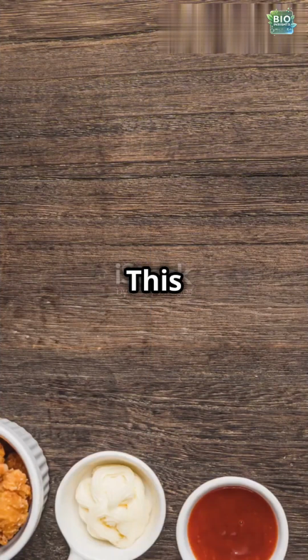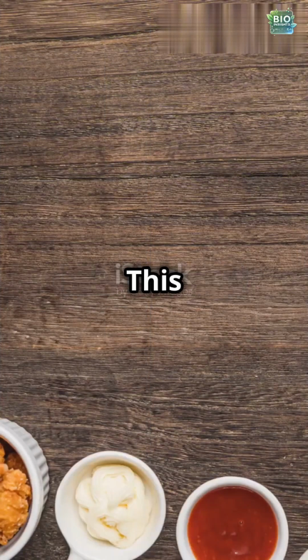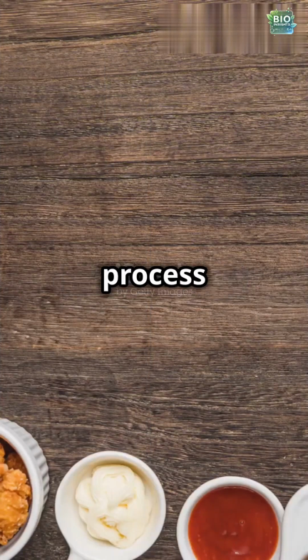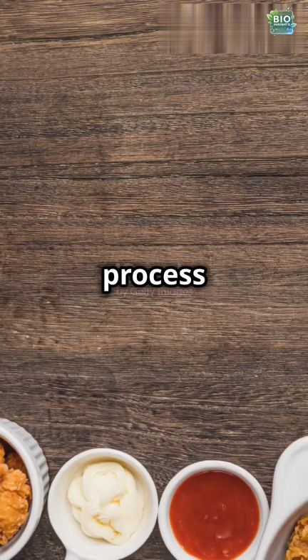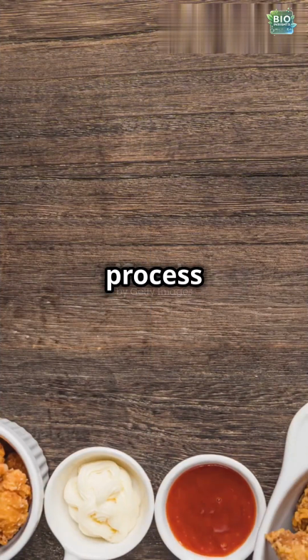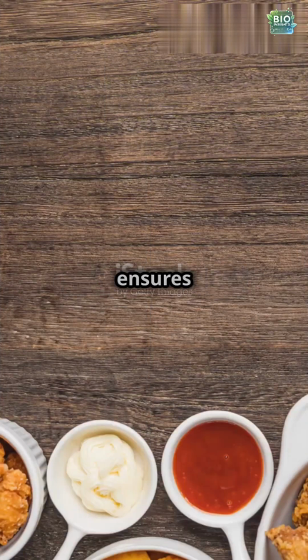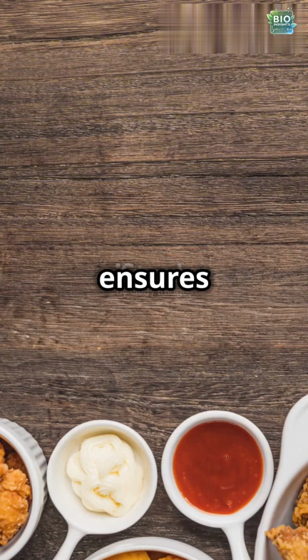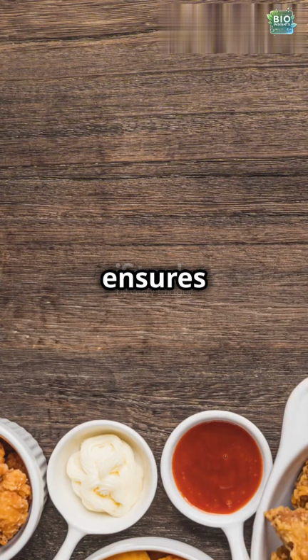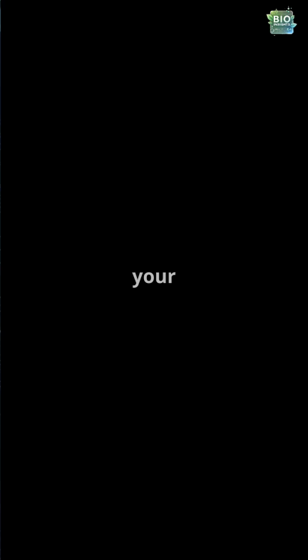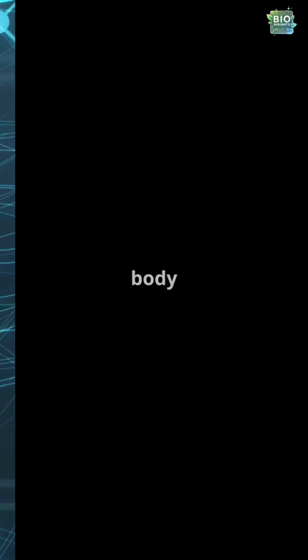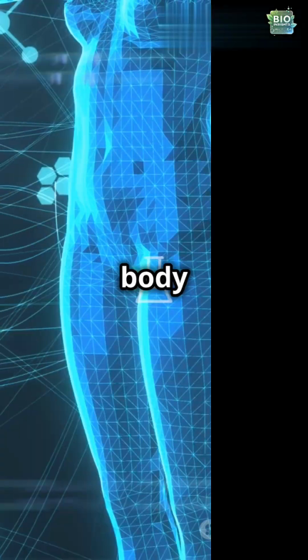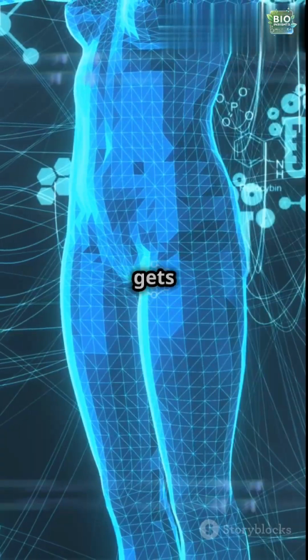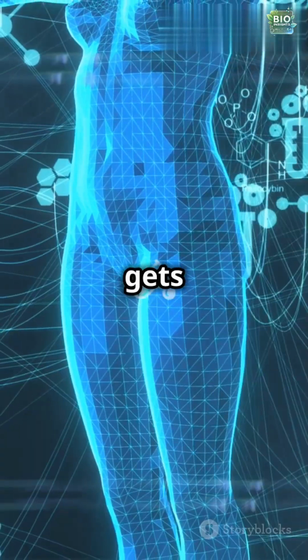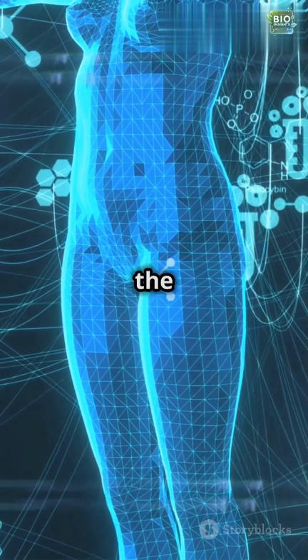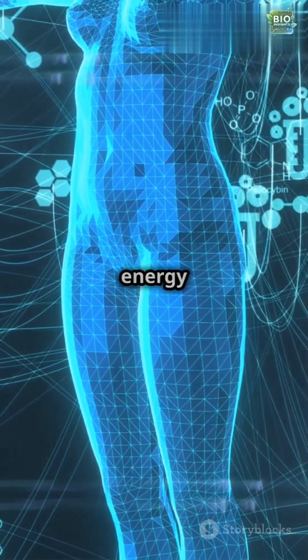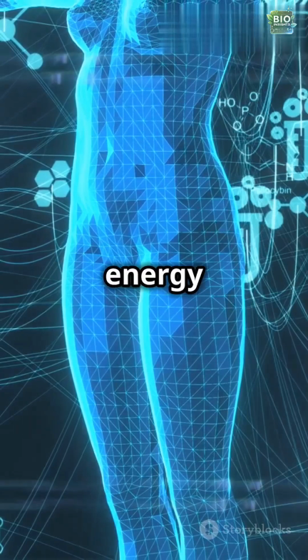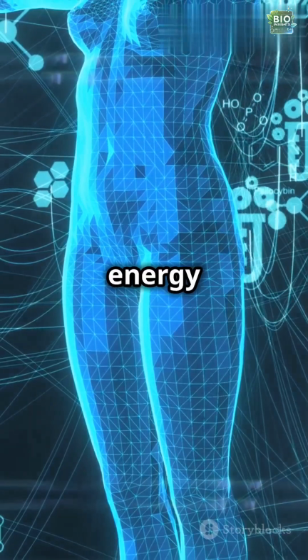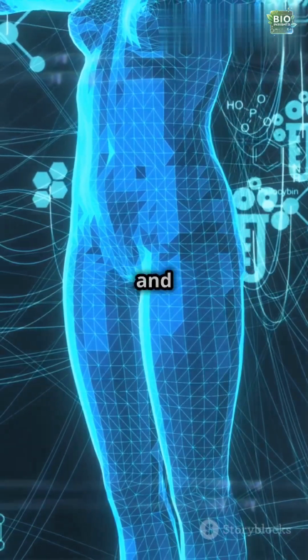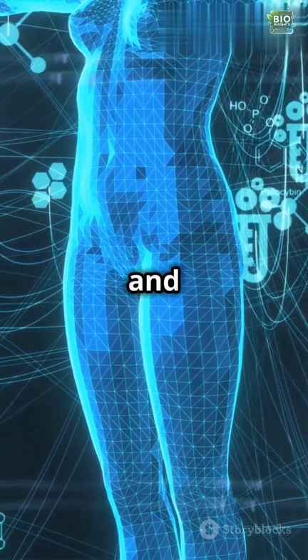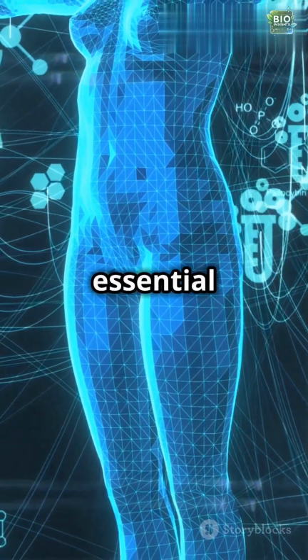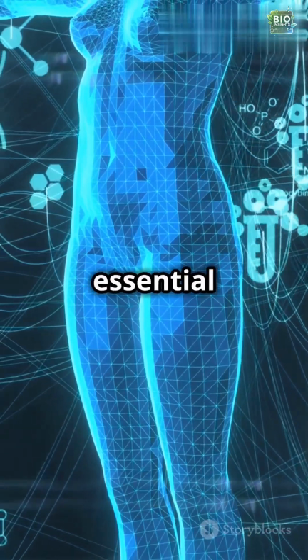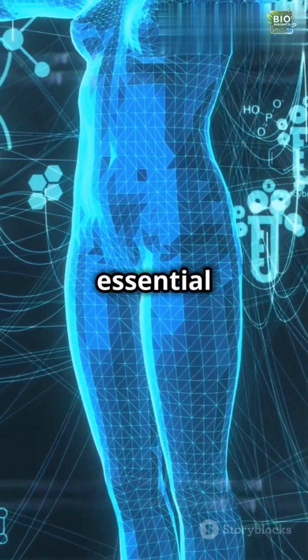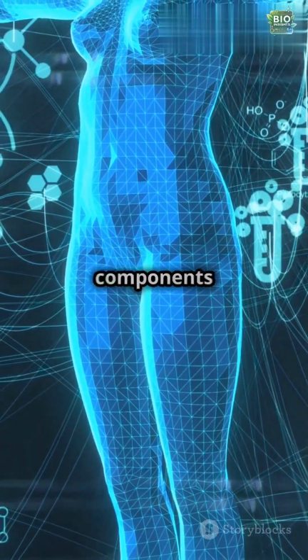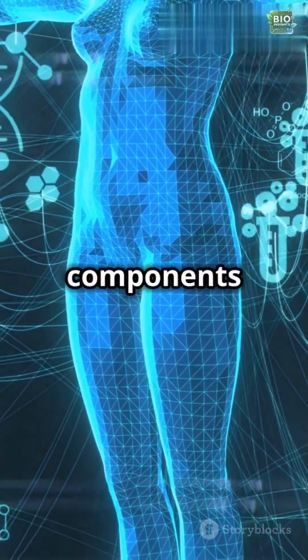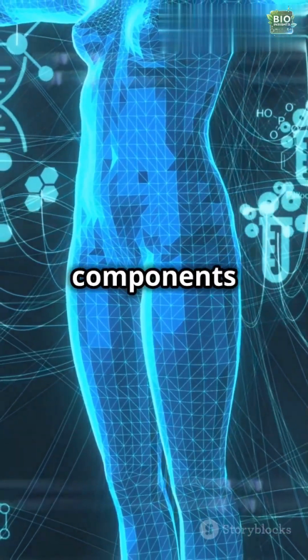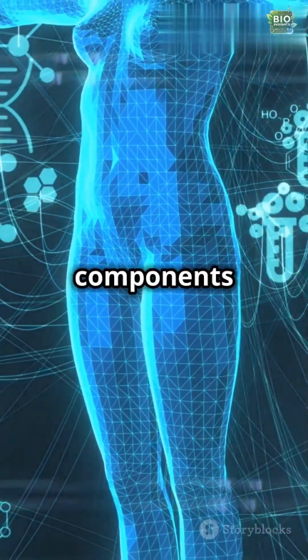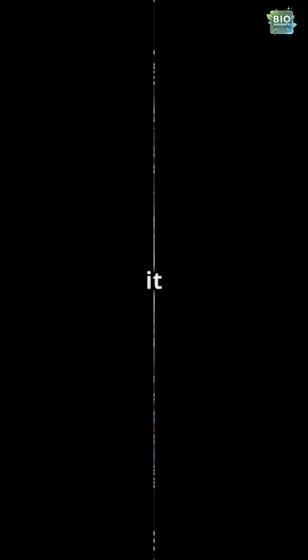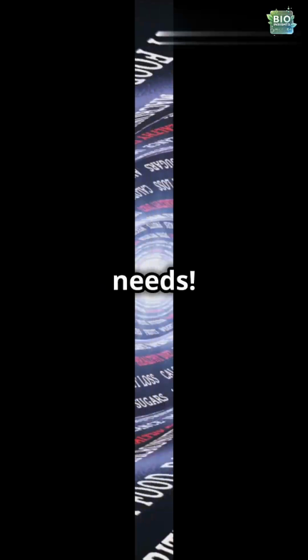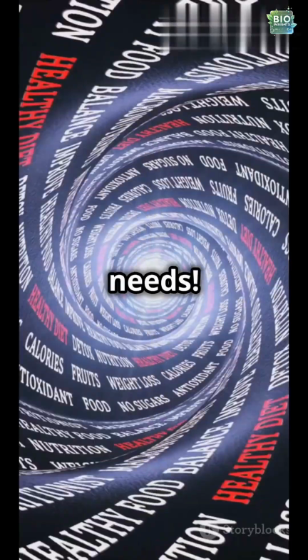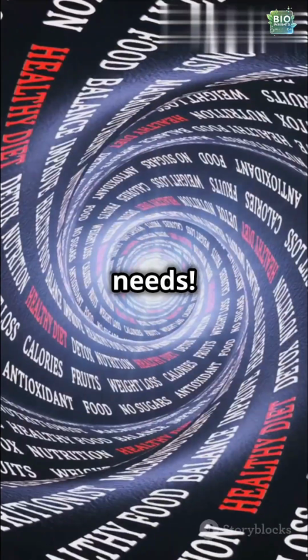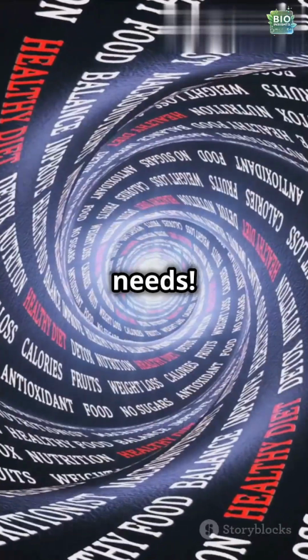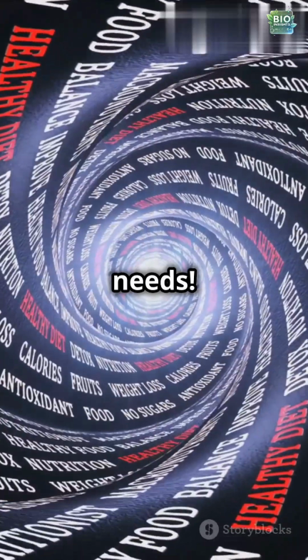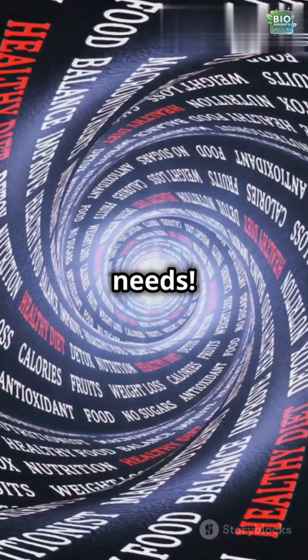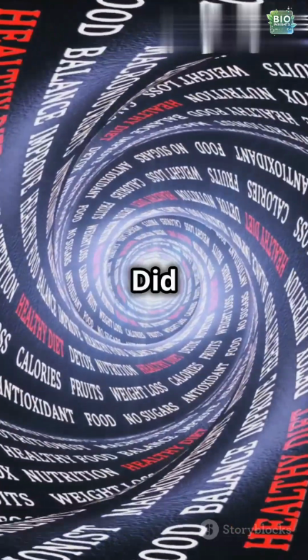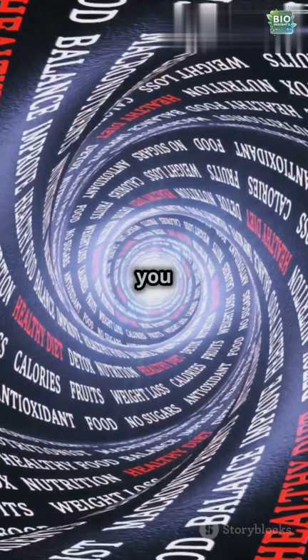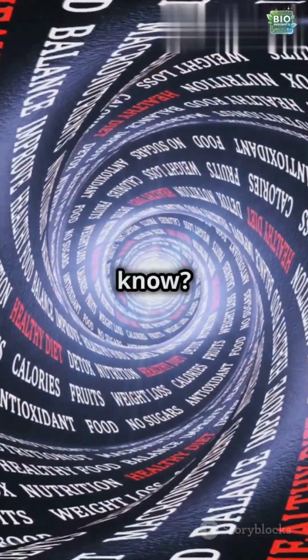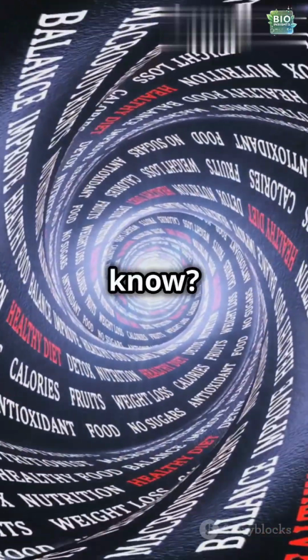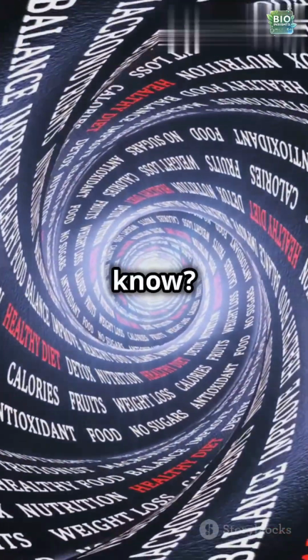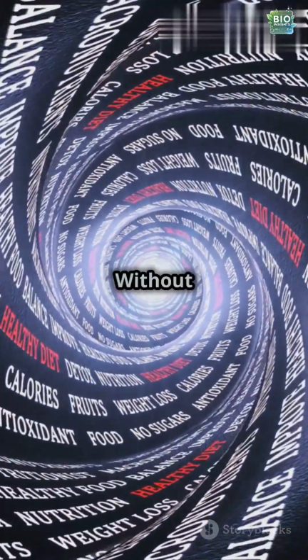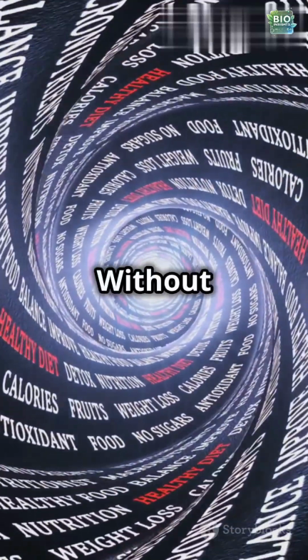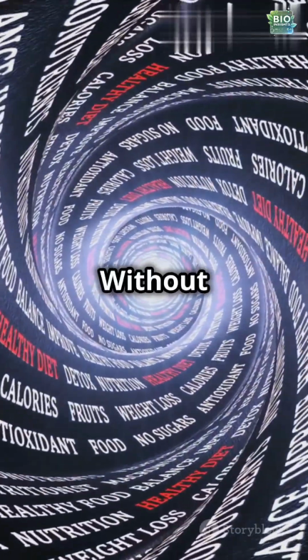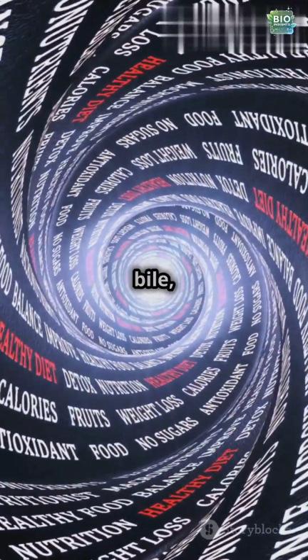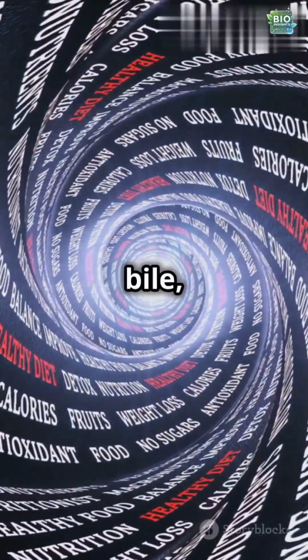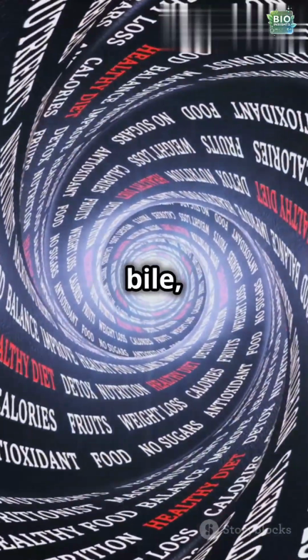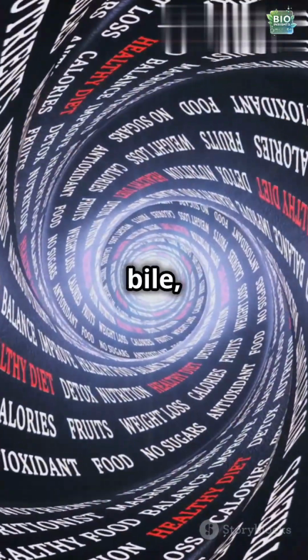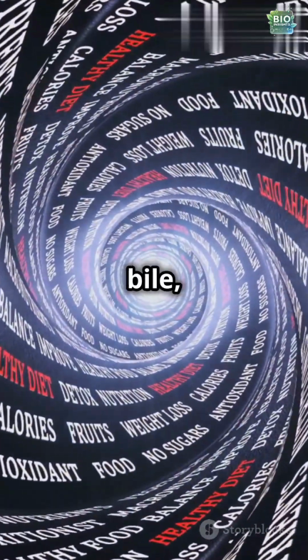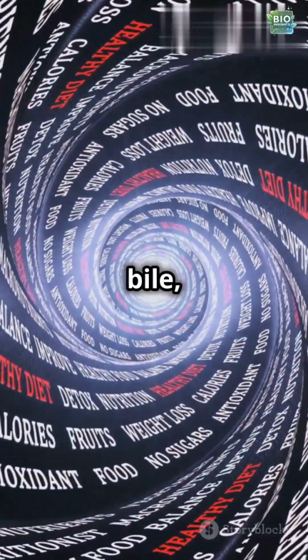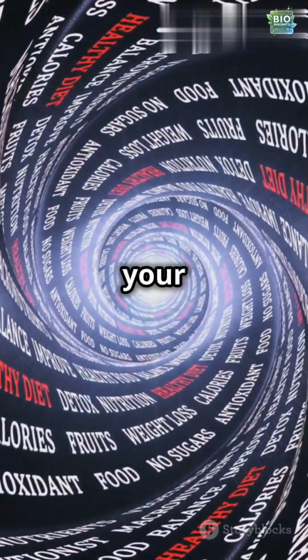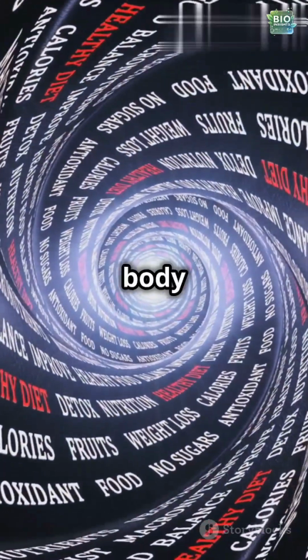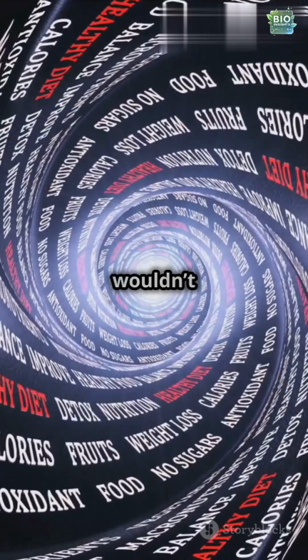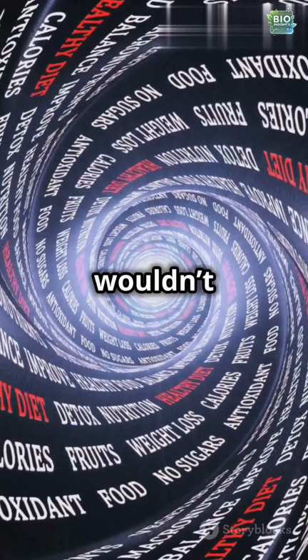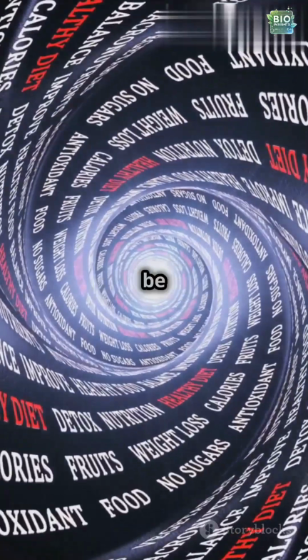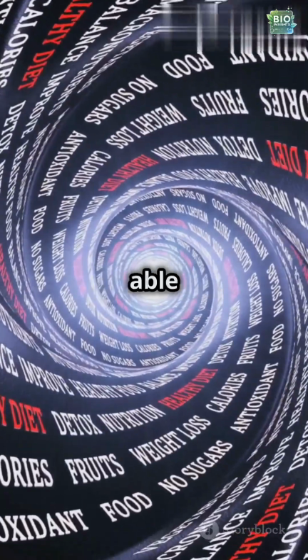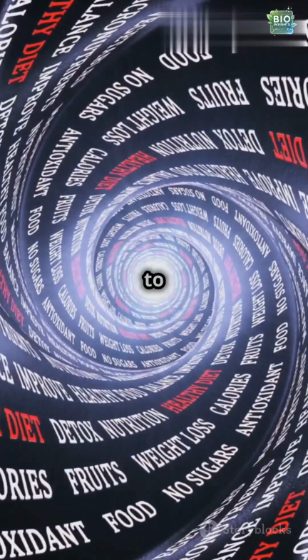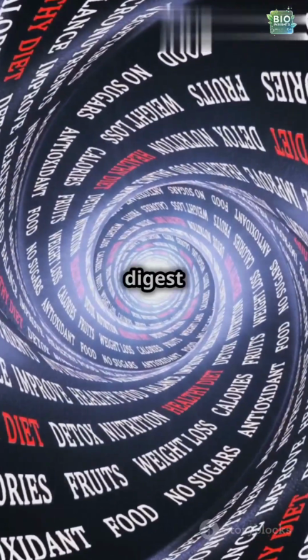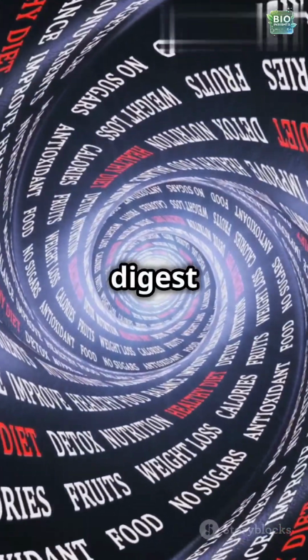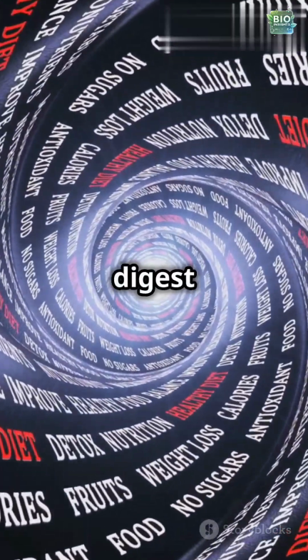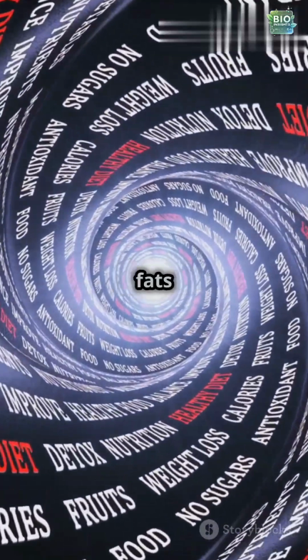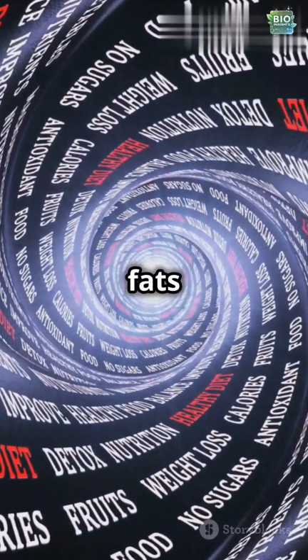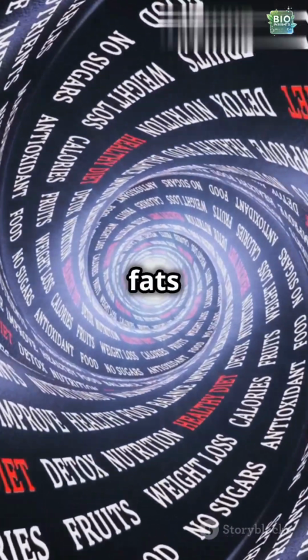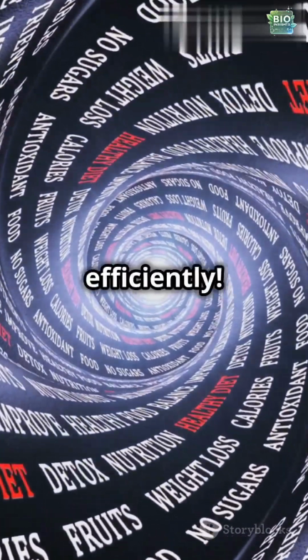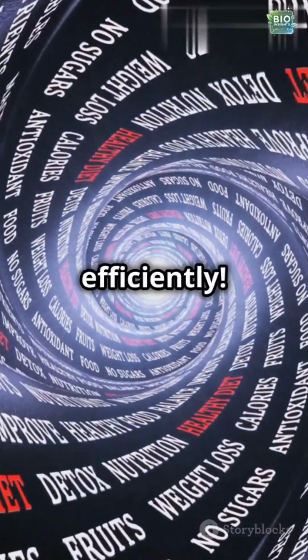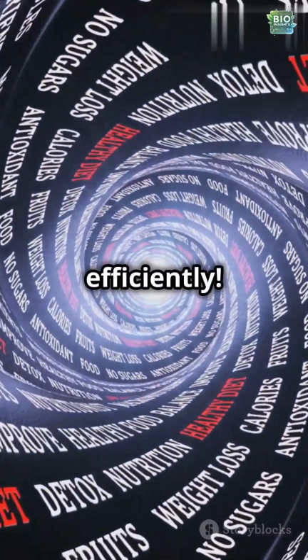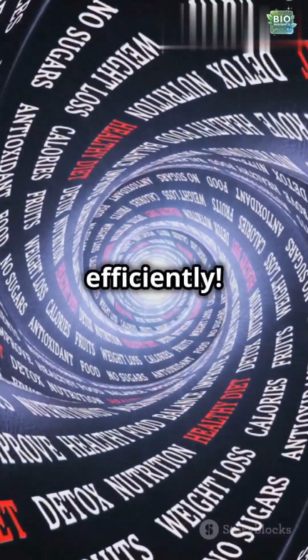This process ensures your body gets the energy and essential components it needs. Did you know? Without bile, your body wouldn't be able to digest fats efficiently.